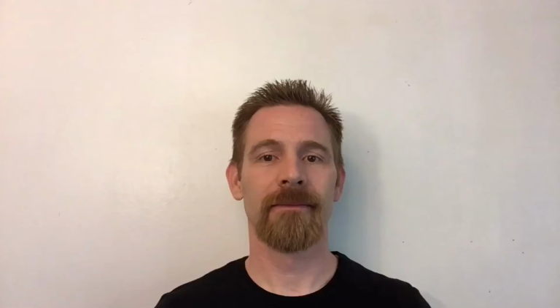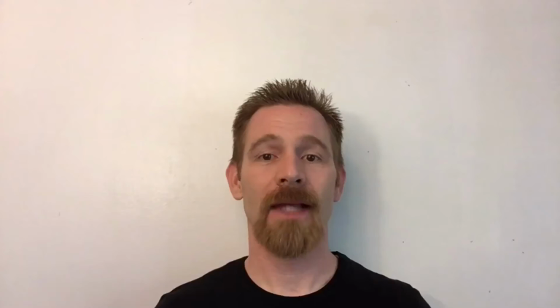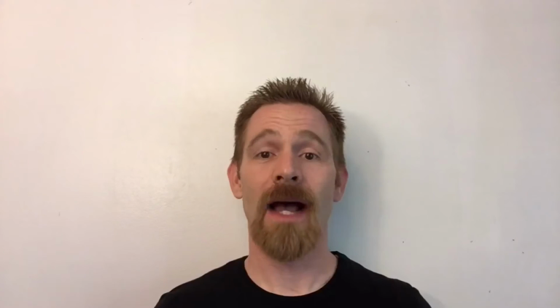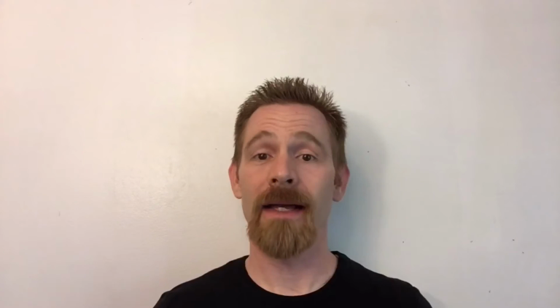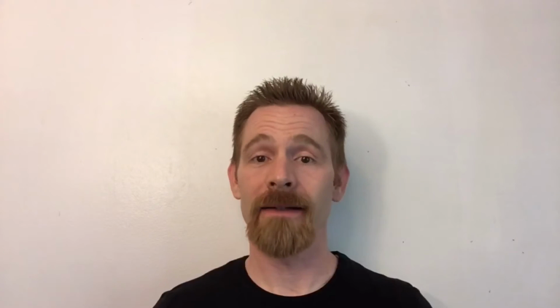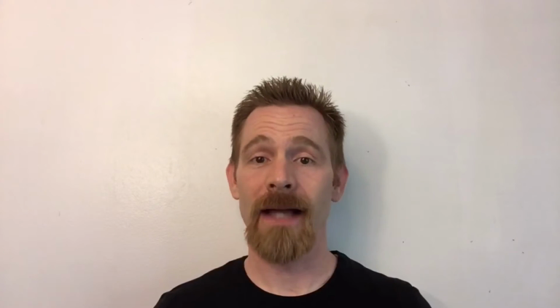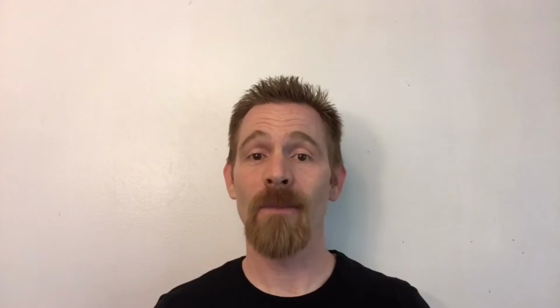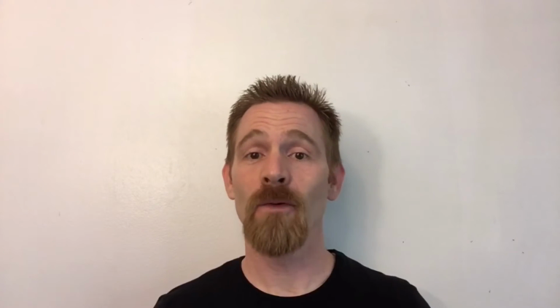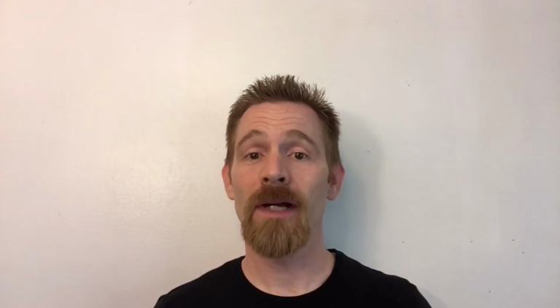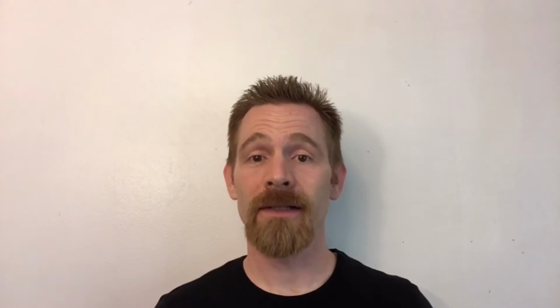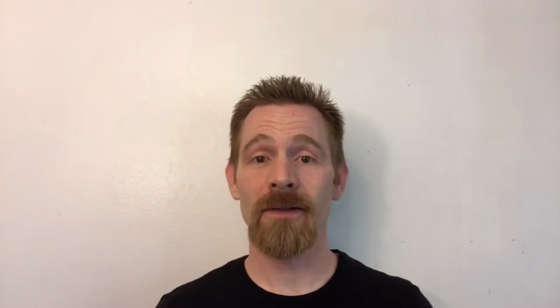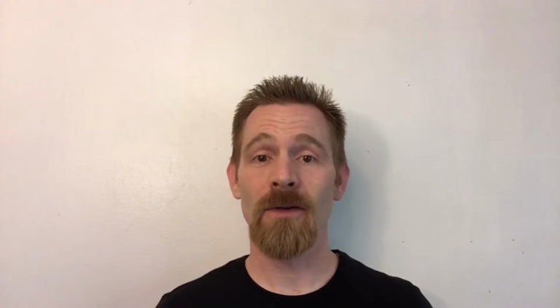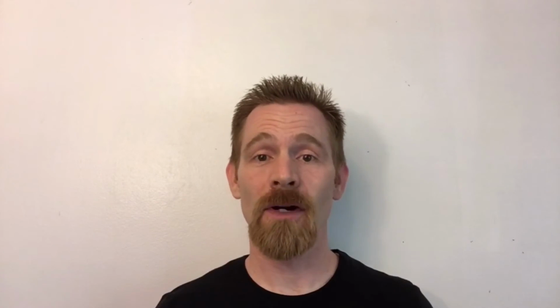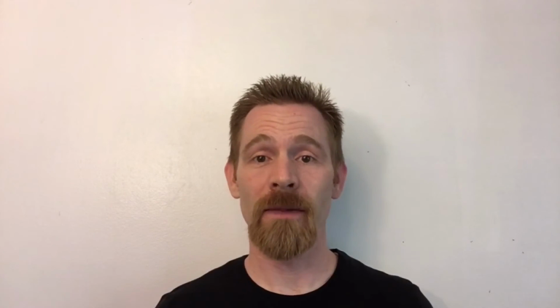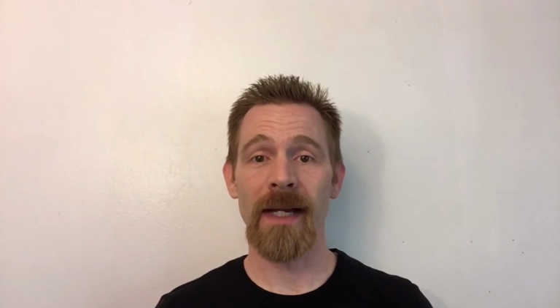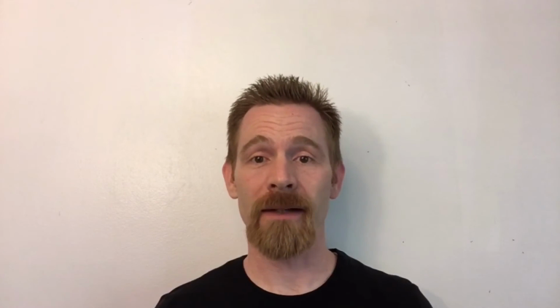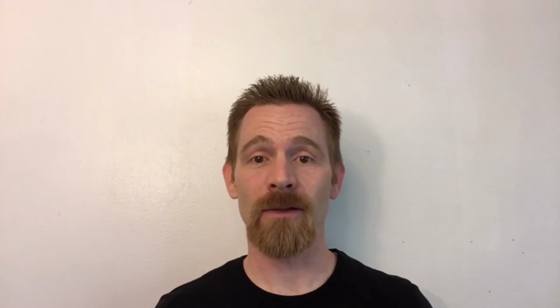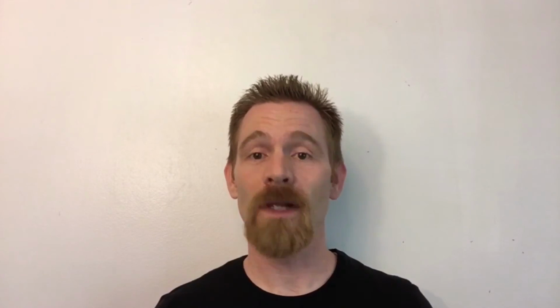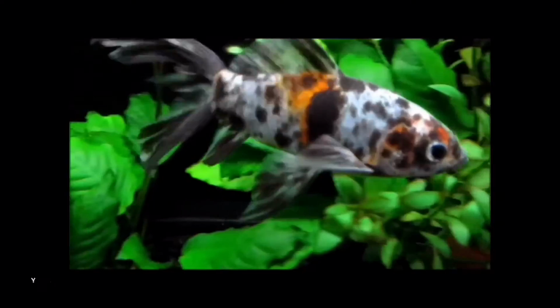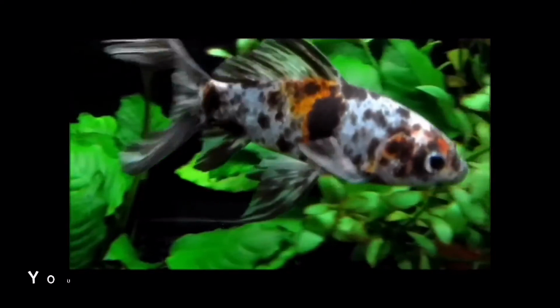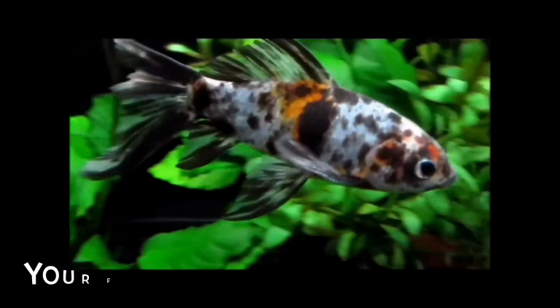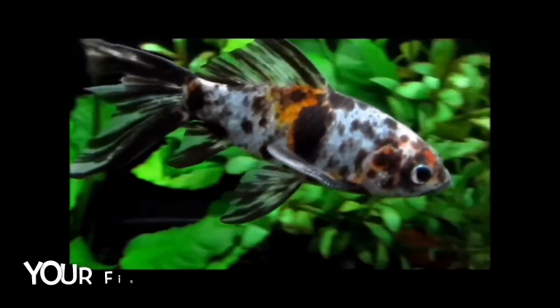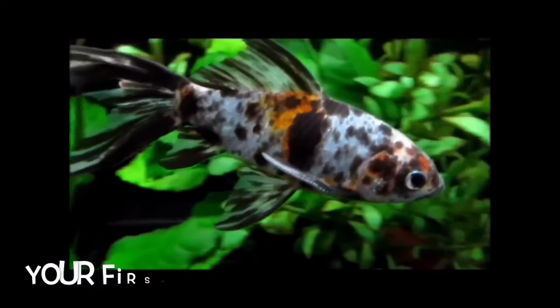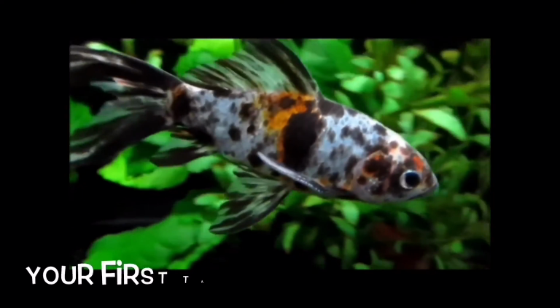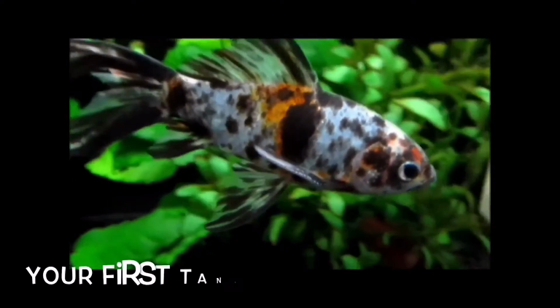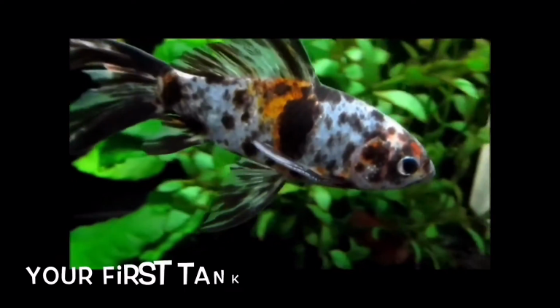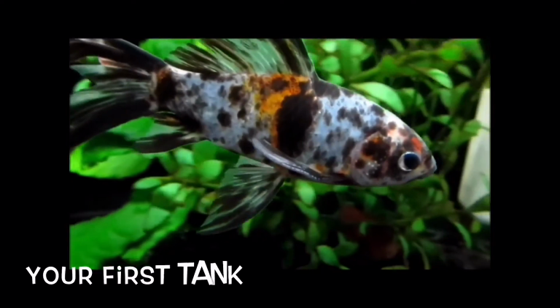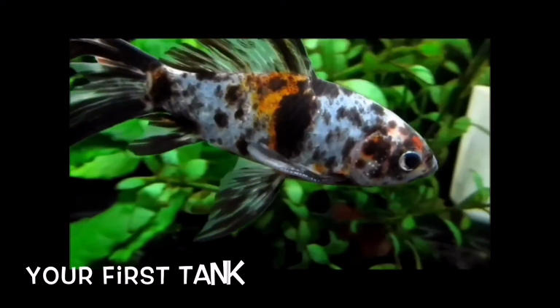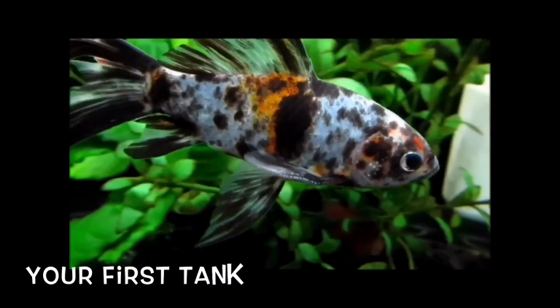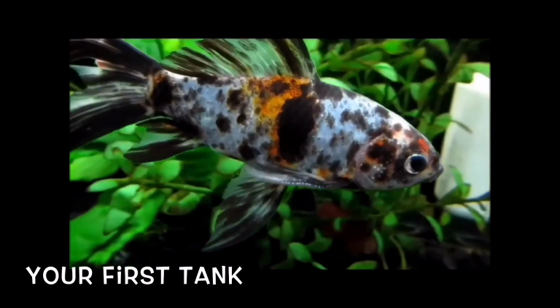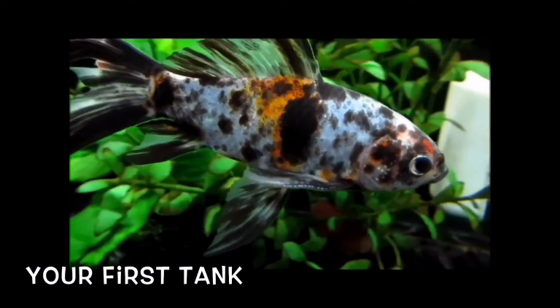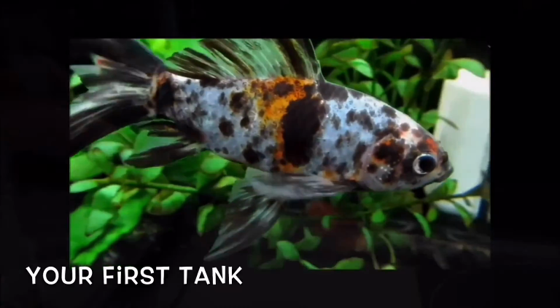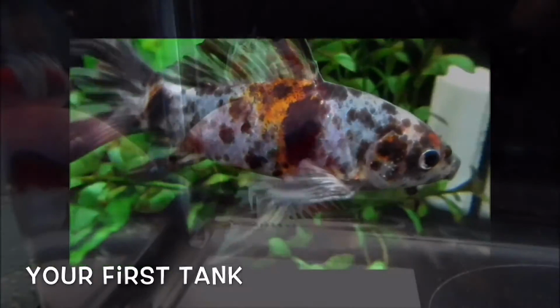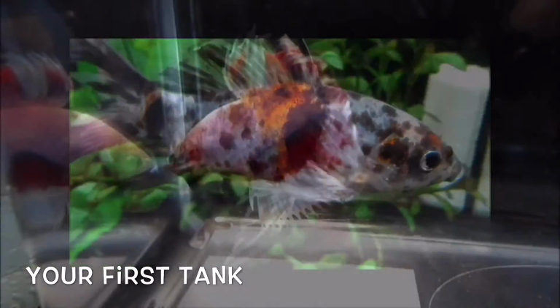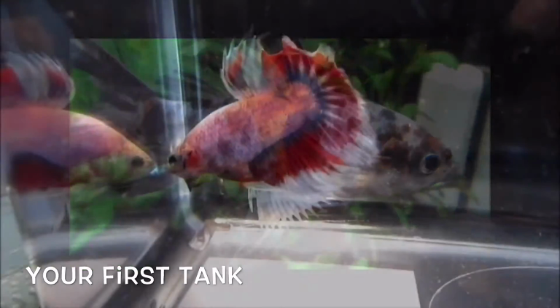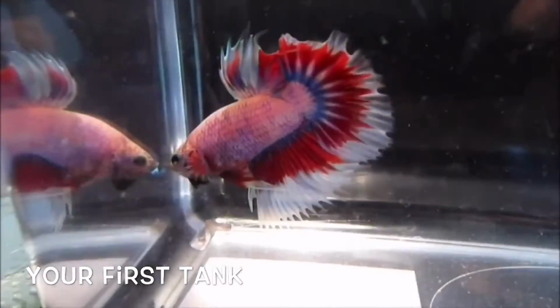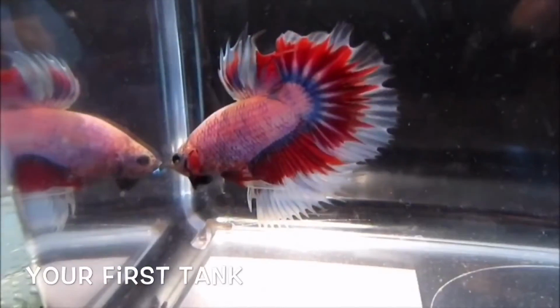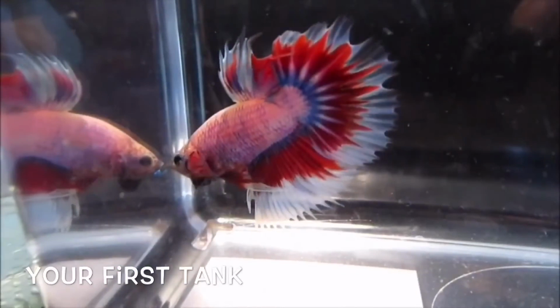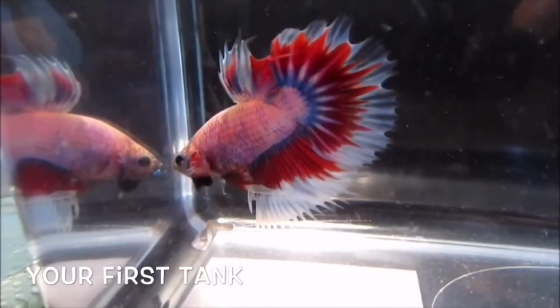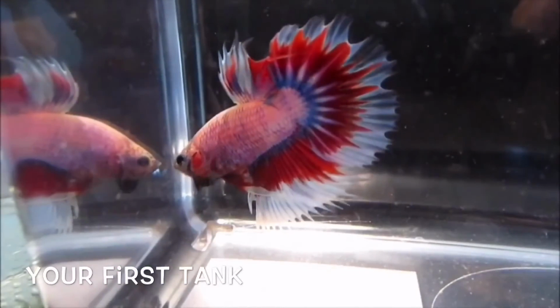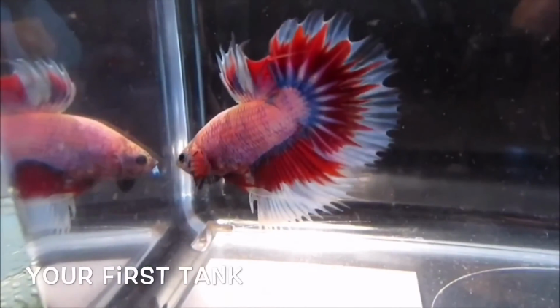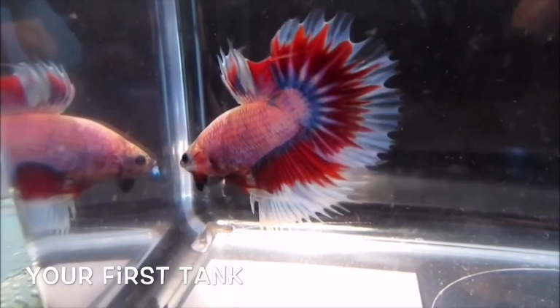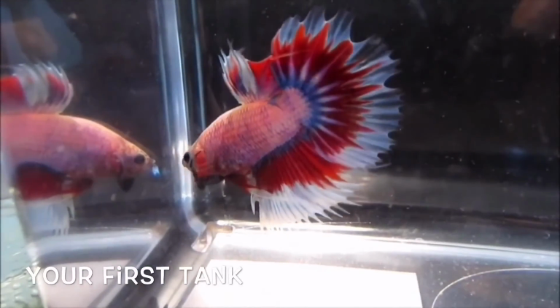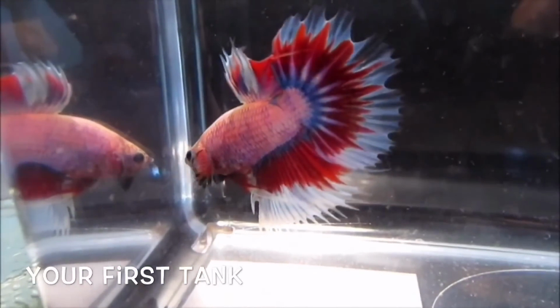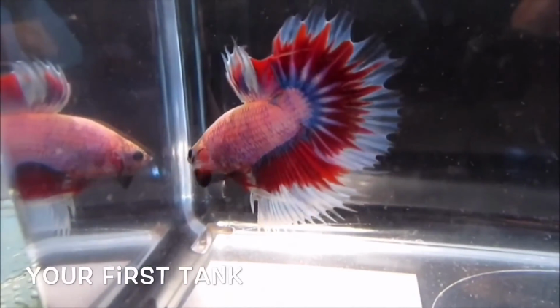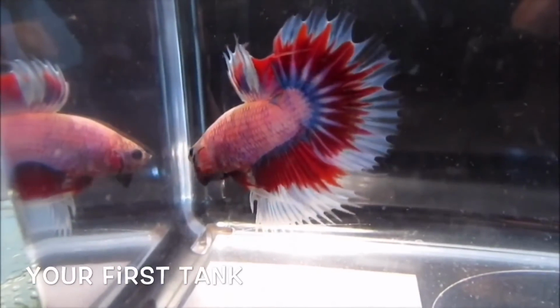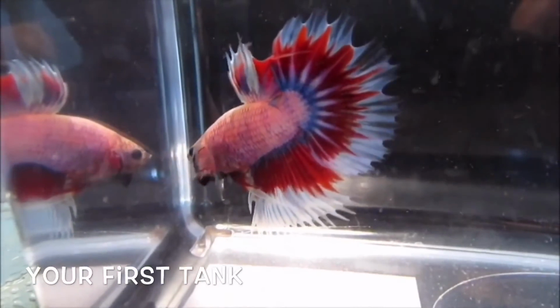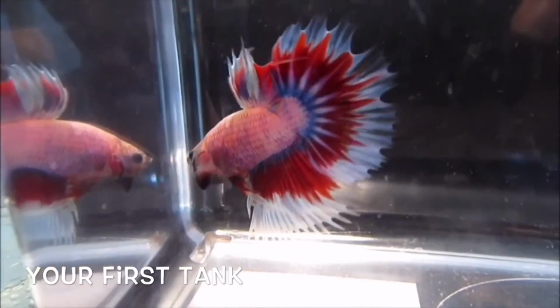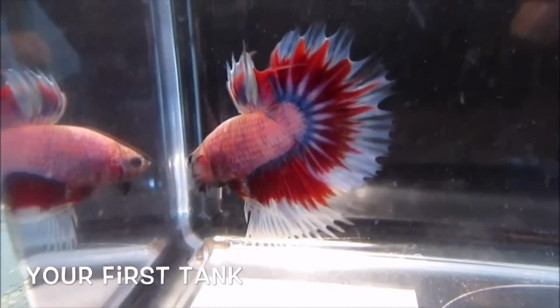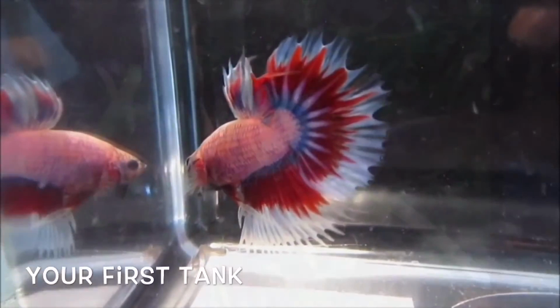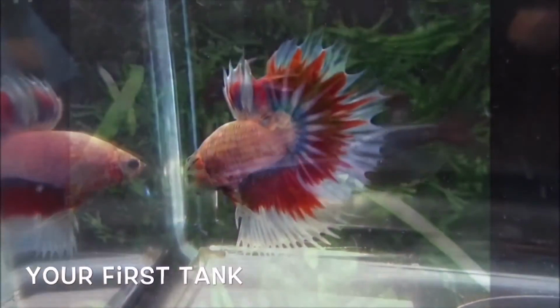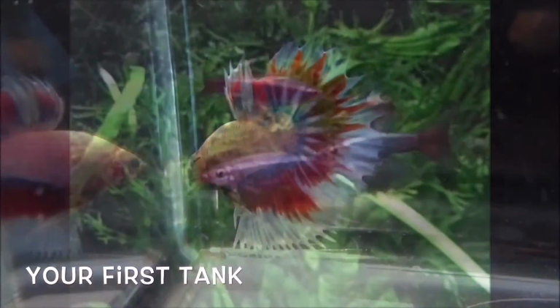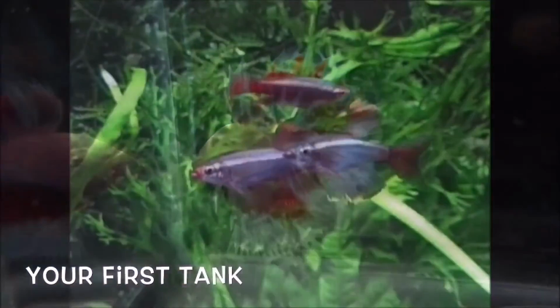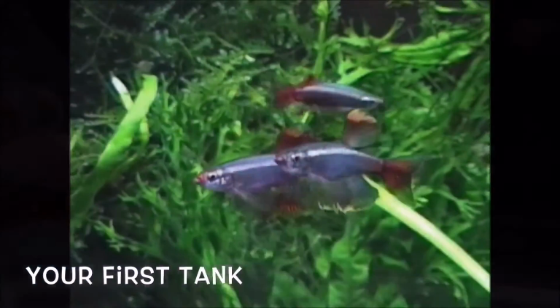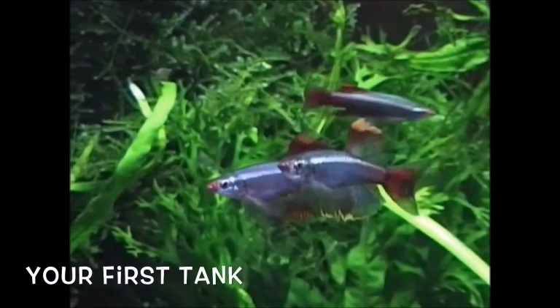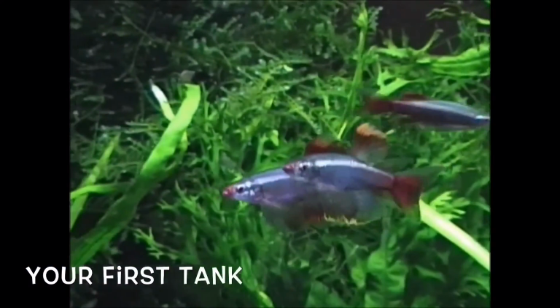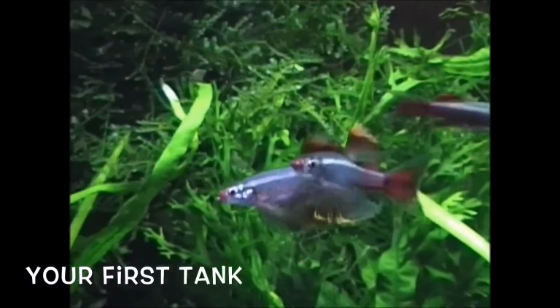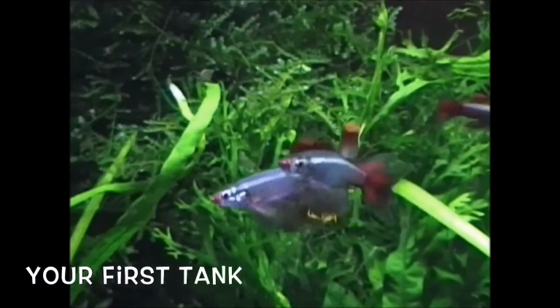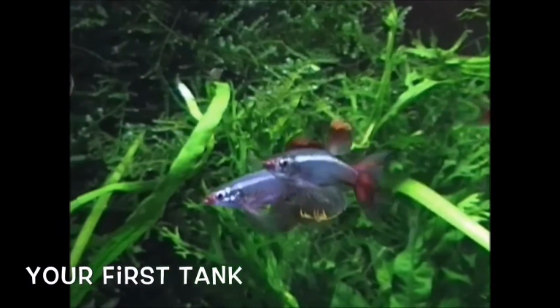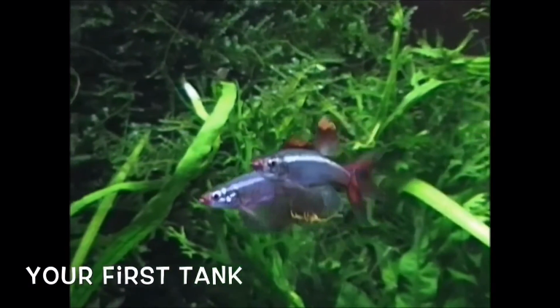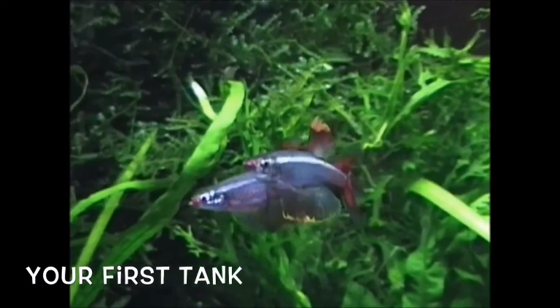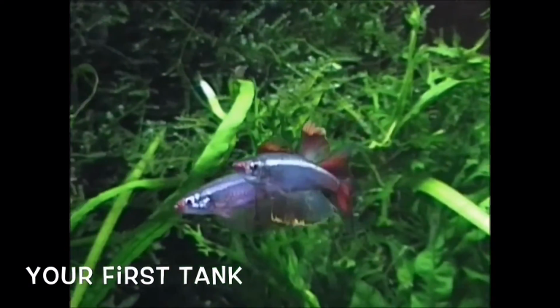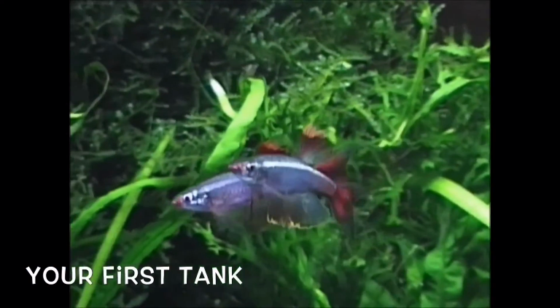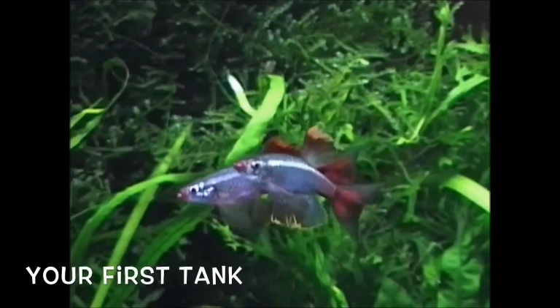Hi, I'm Russ of AquariumX. Welcome to Your First Tank. This is a video series that will help you set up your first aquarium successfully.